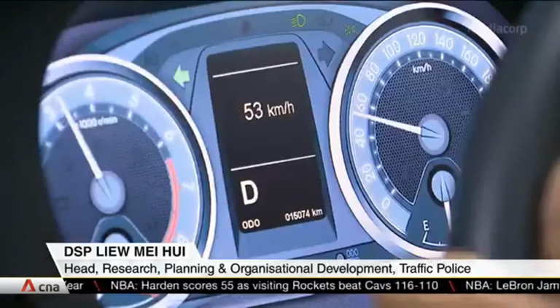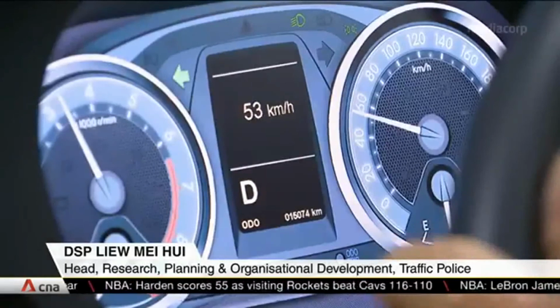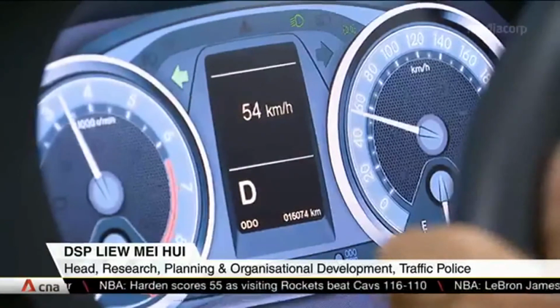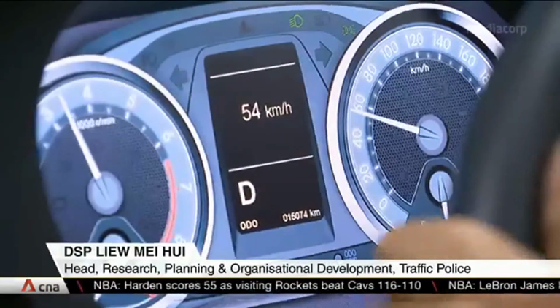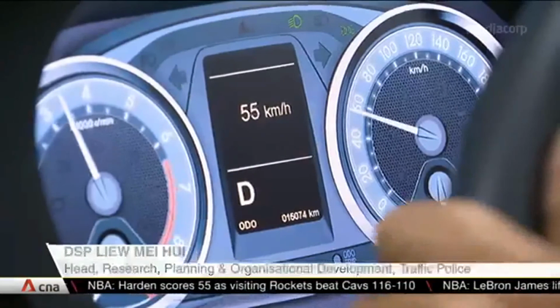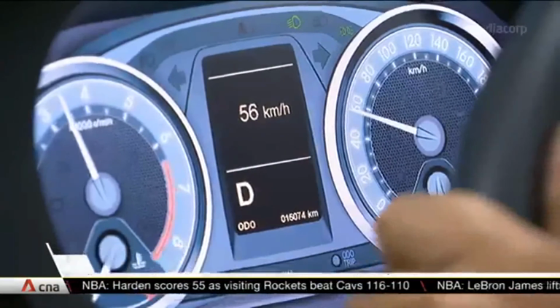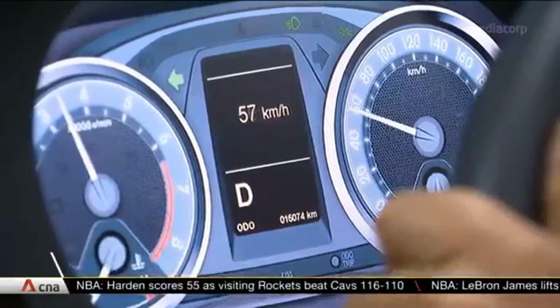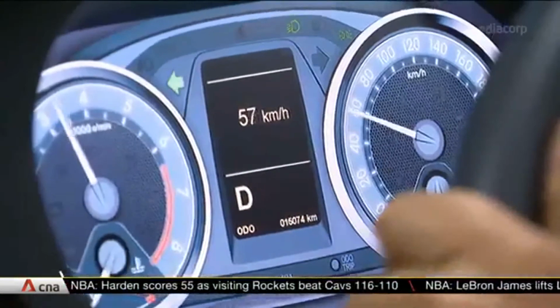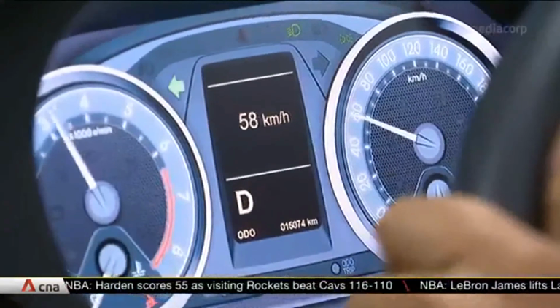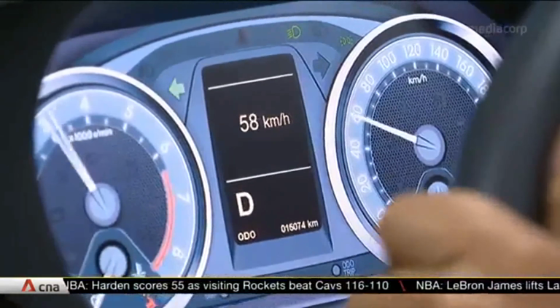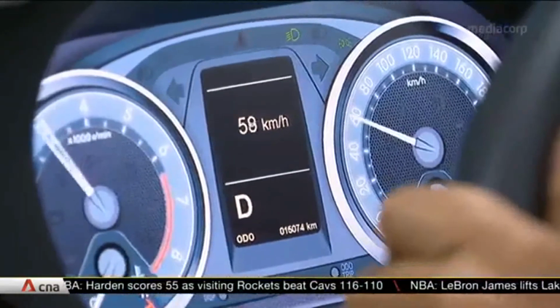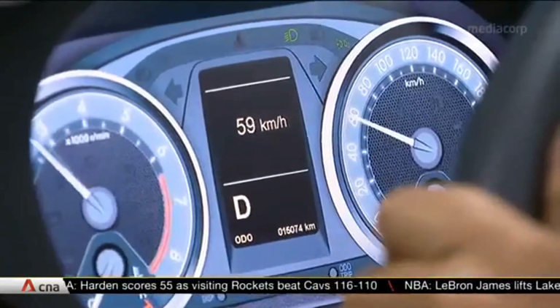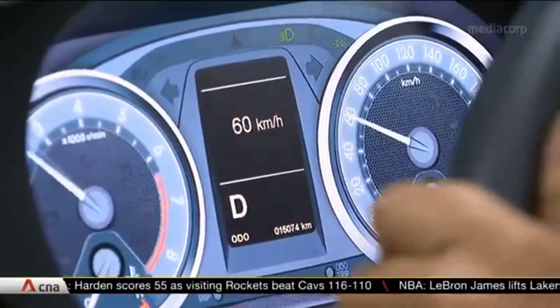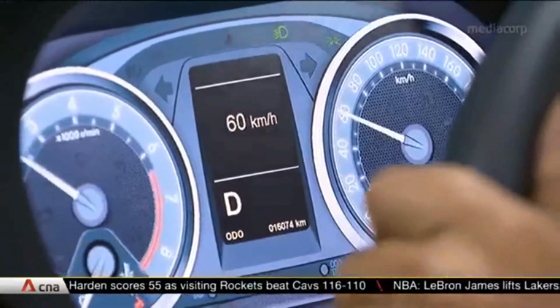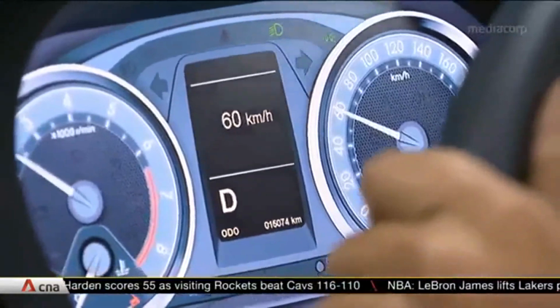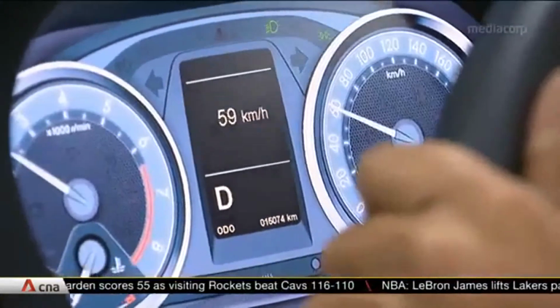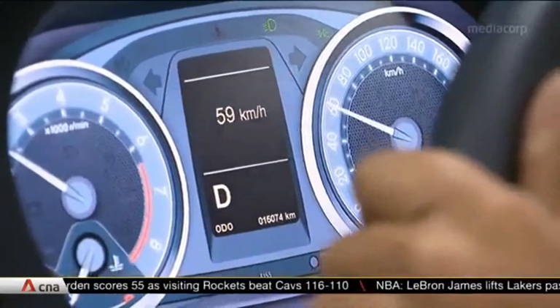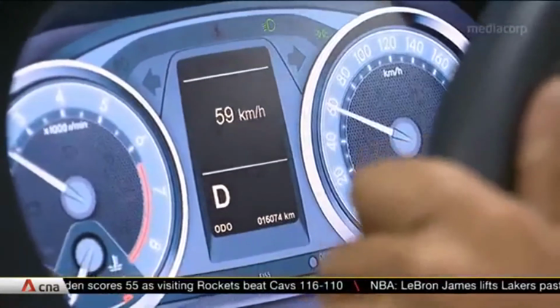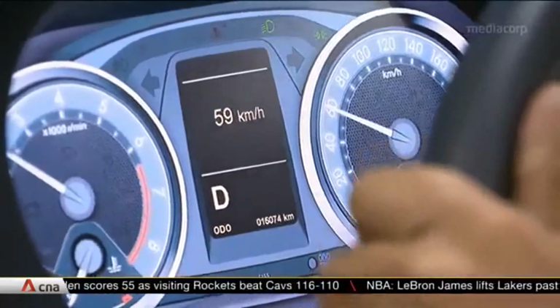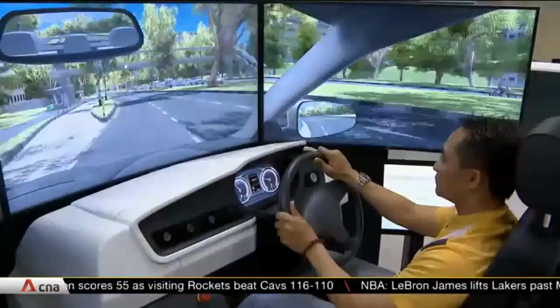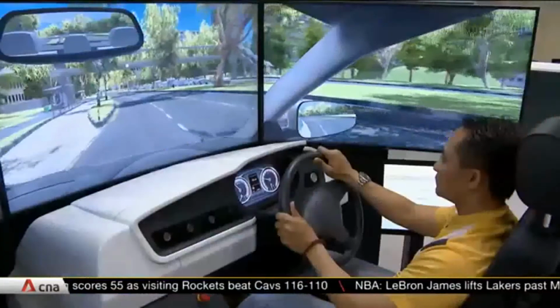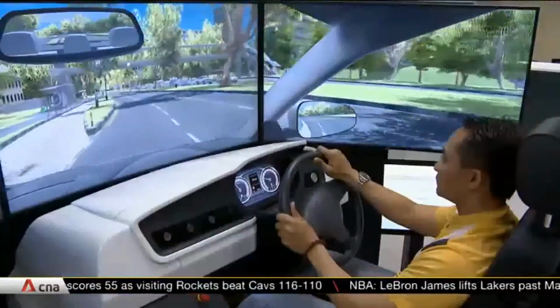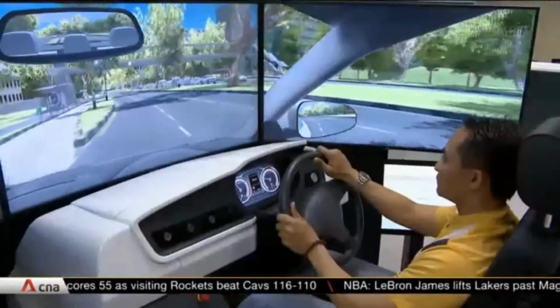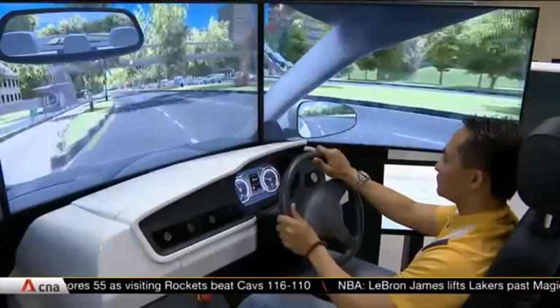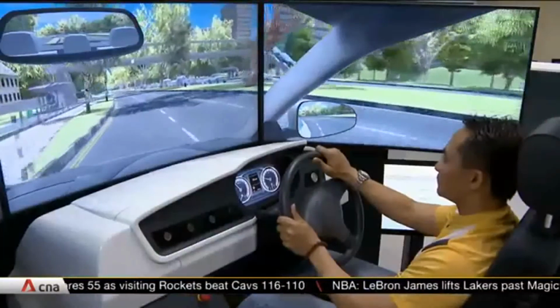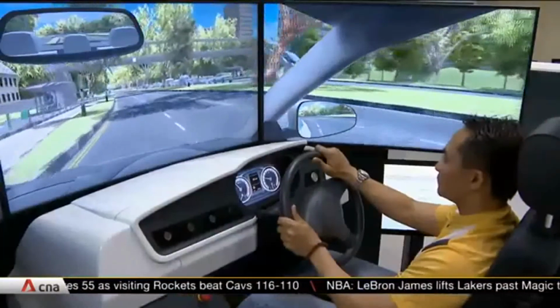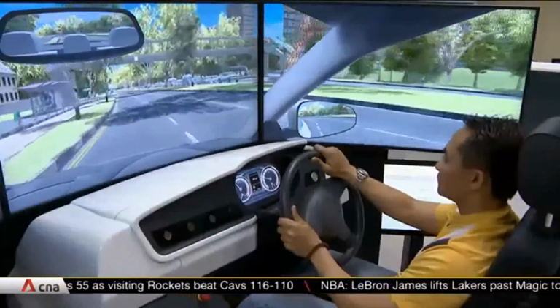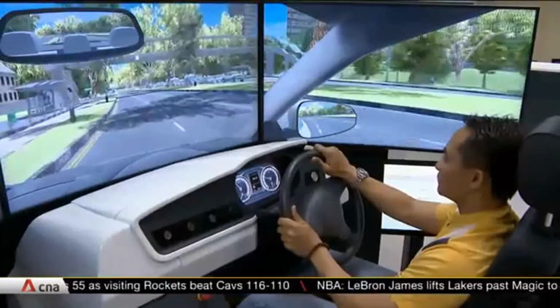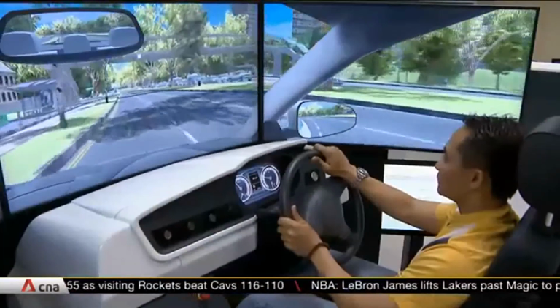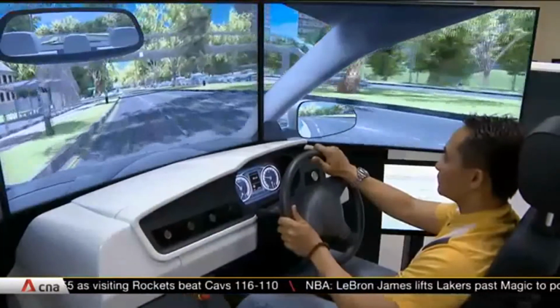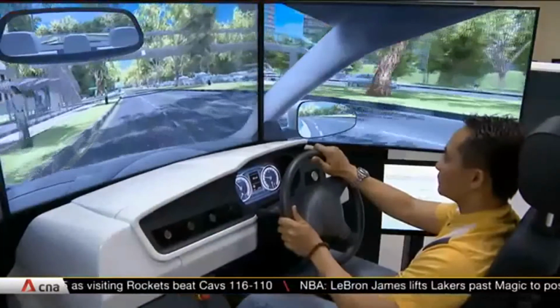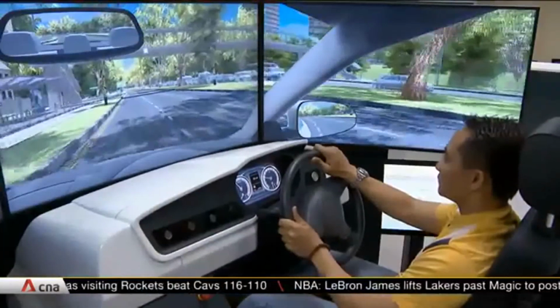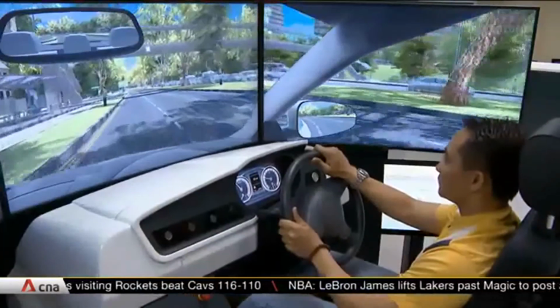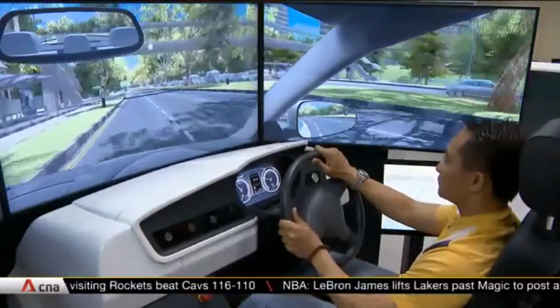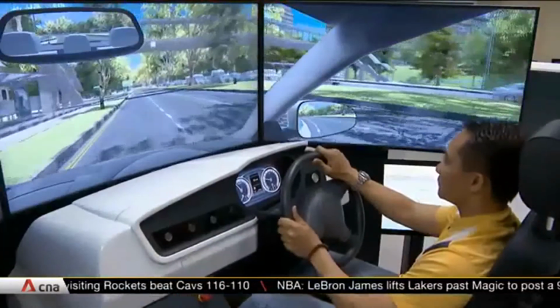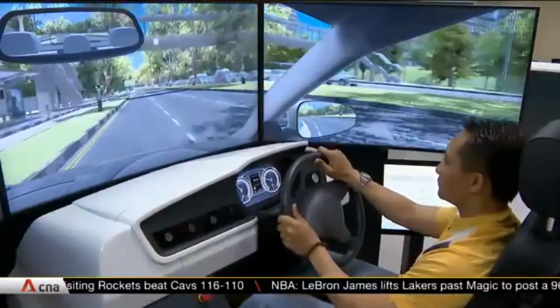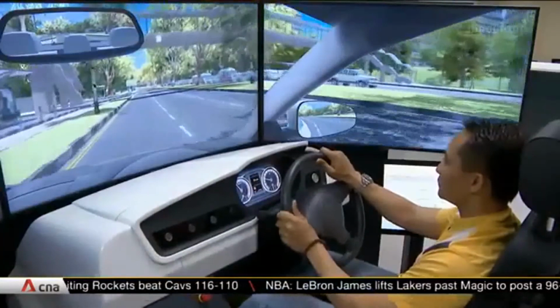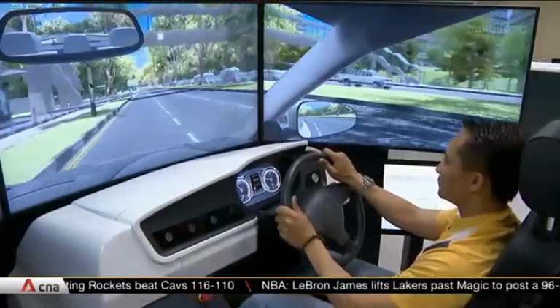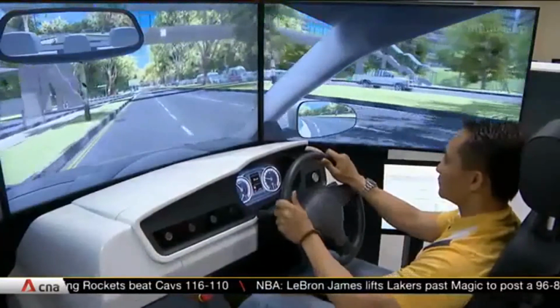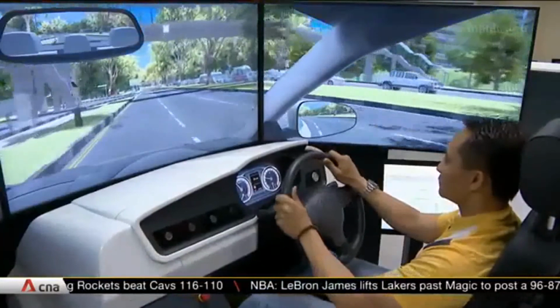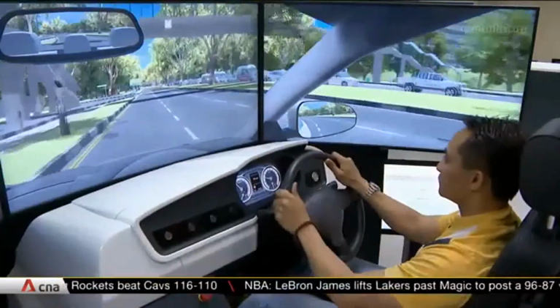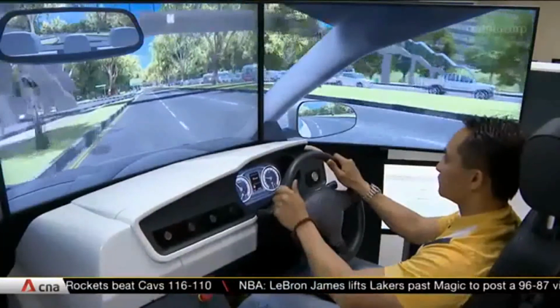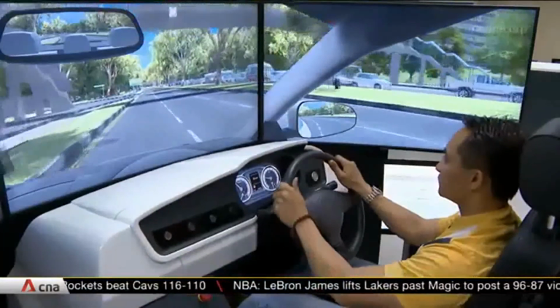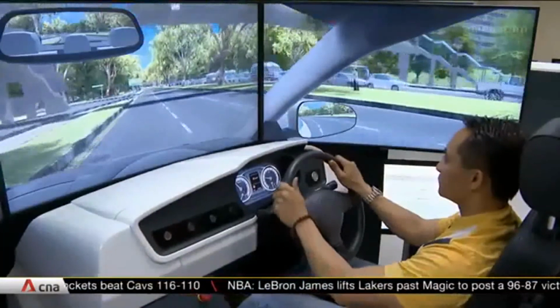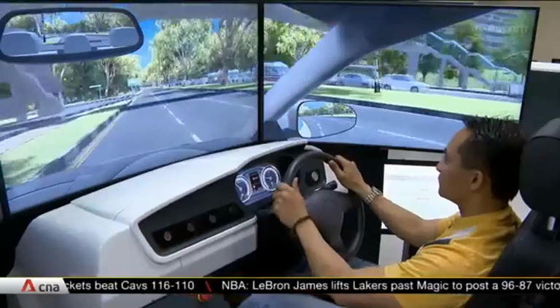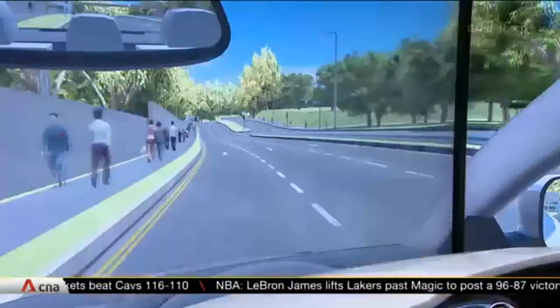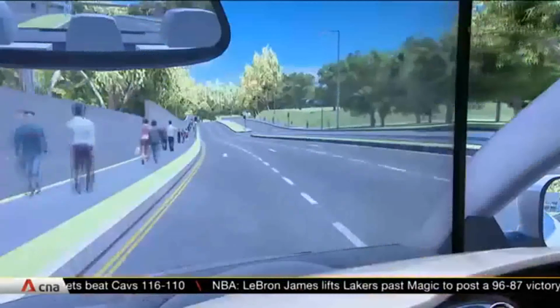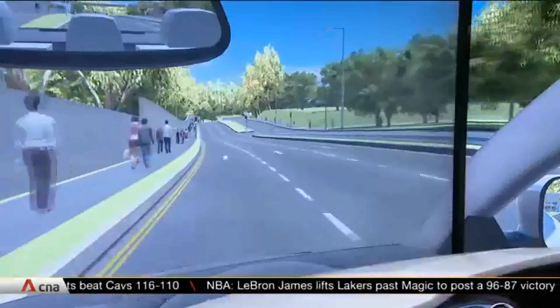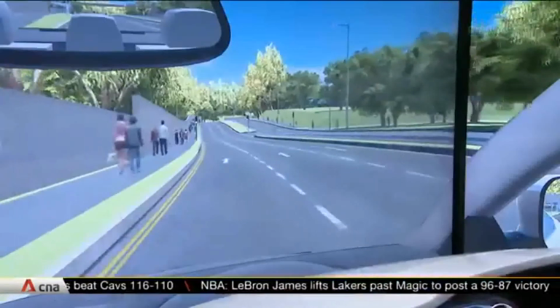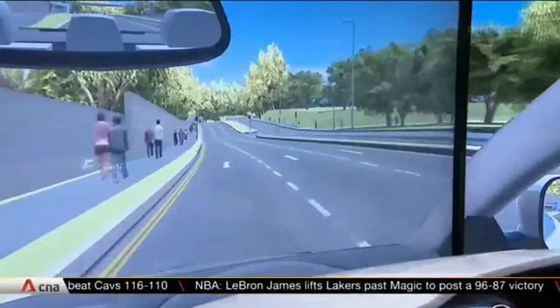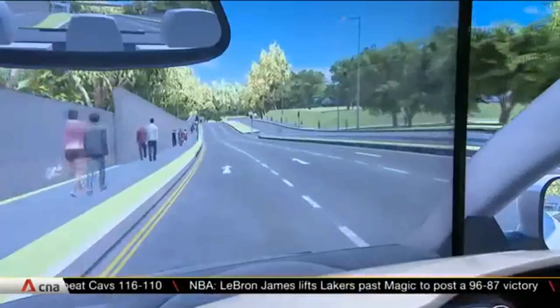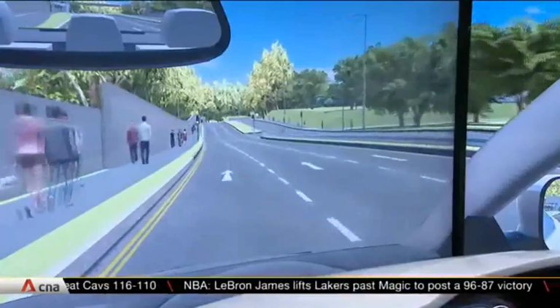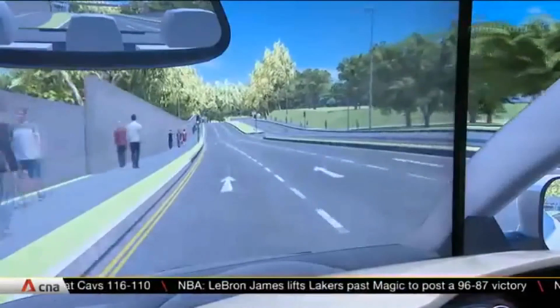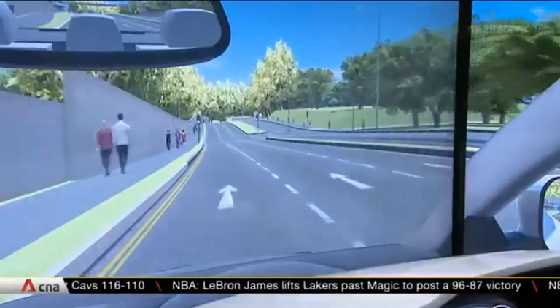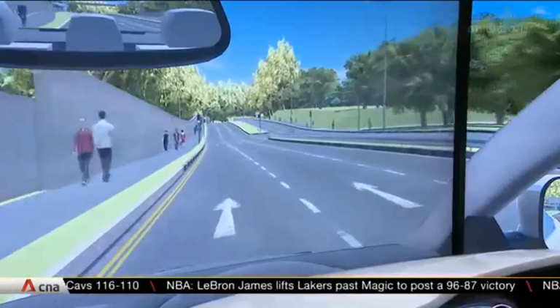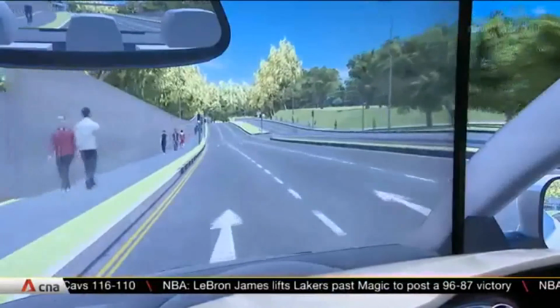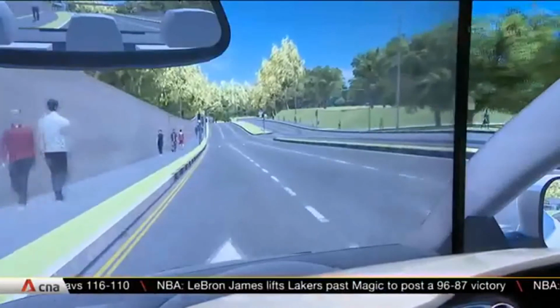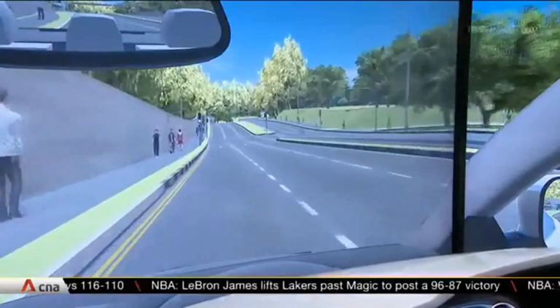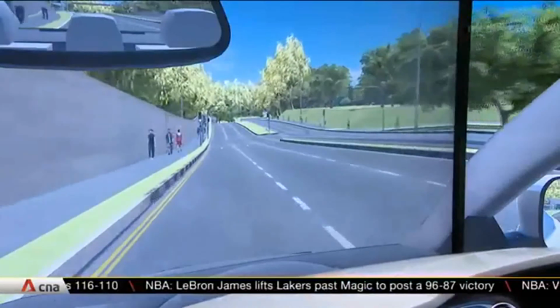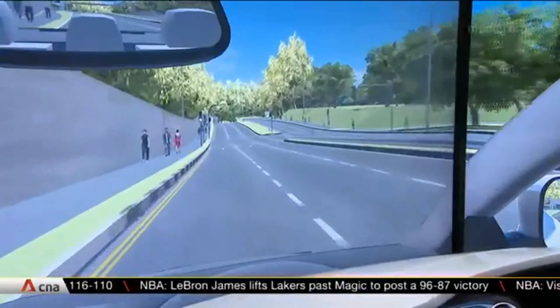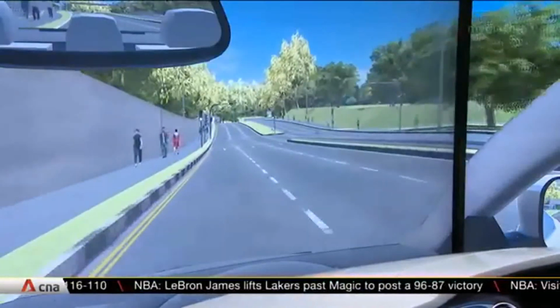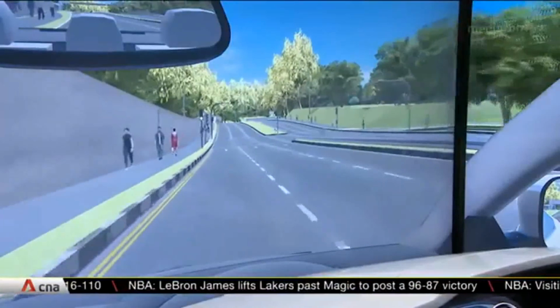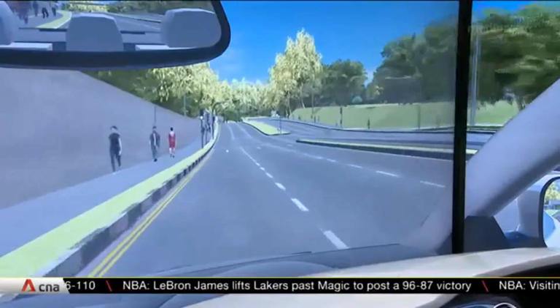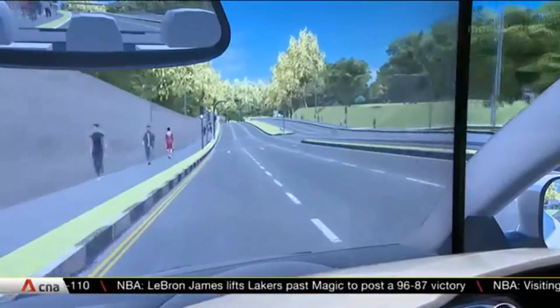Undergoing the simulation machines will only be compulsory for learning motorists enrolling as private or school candidates starting next Monday.